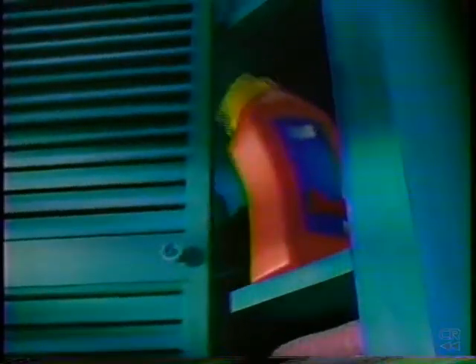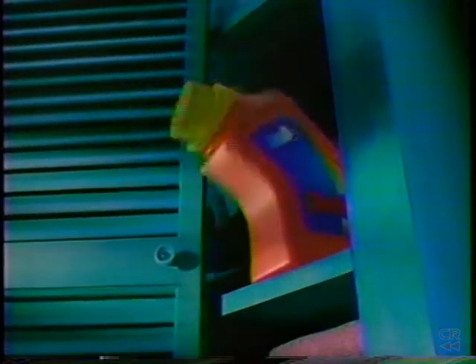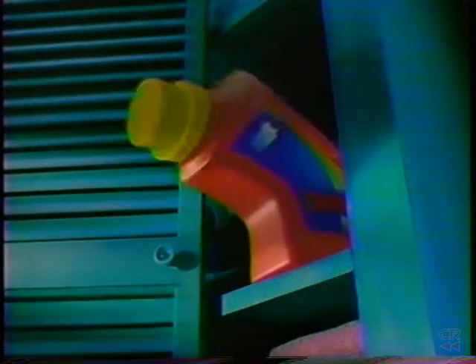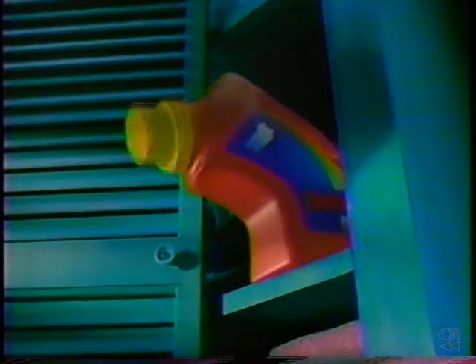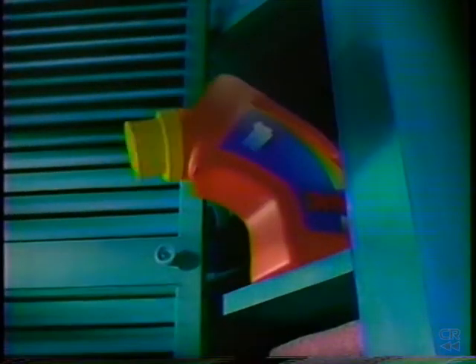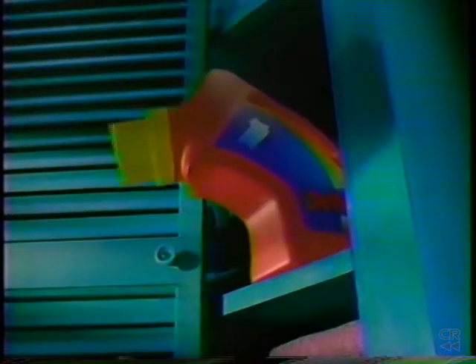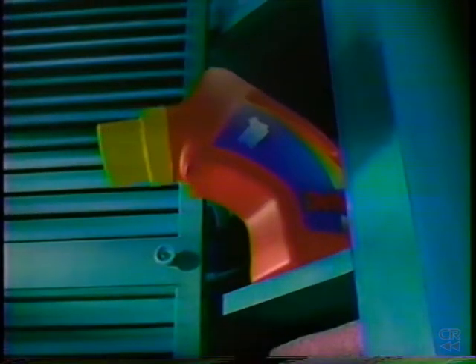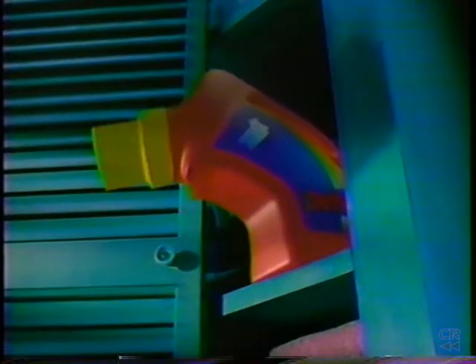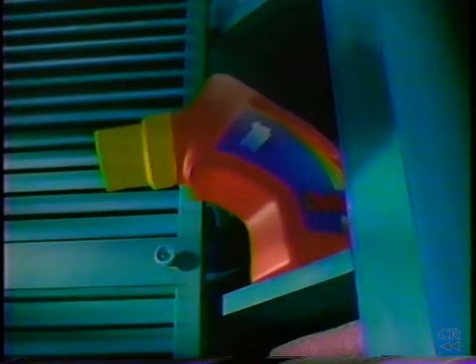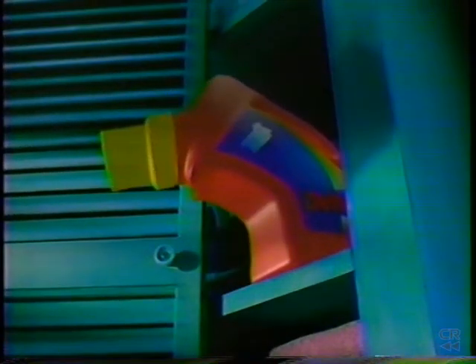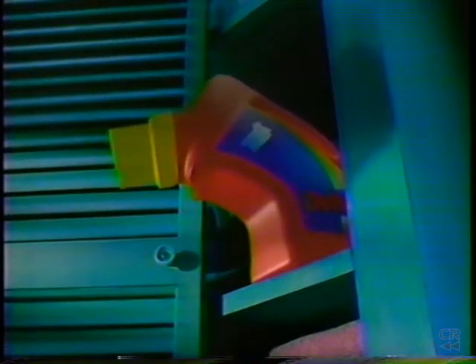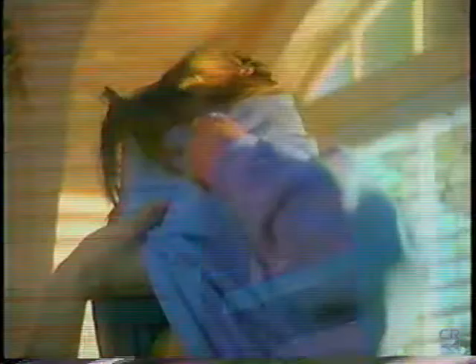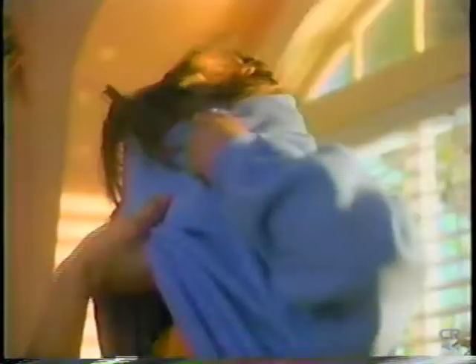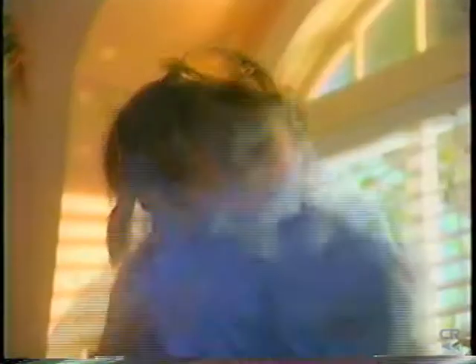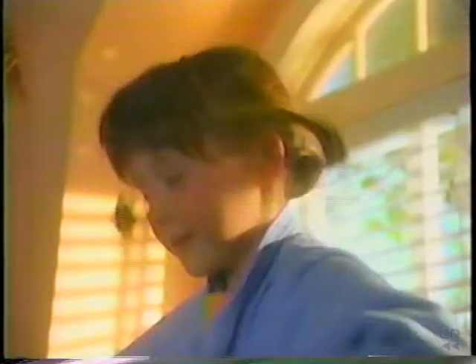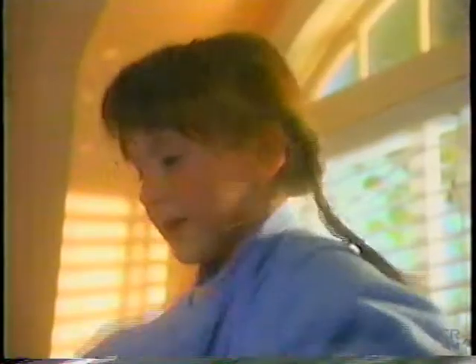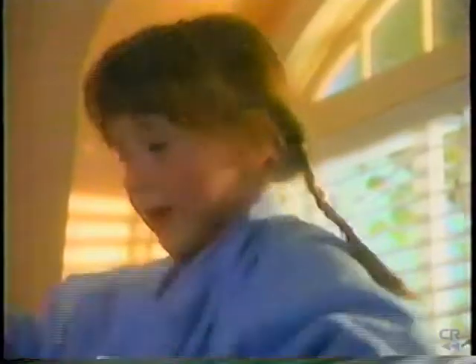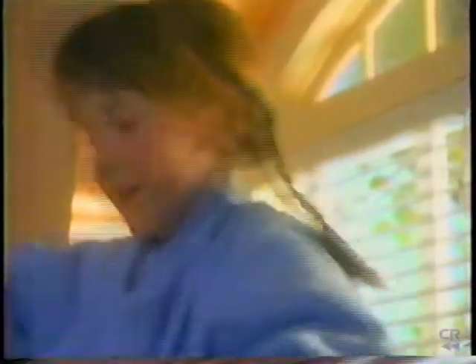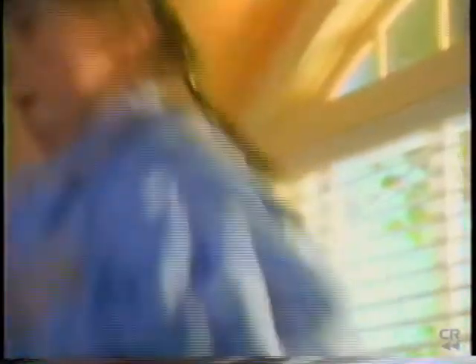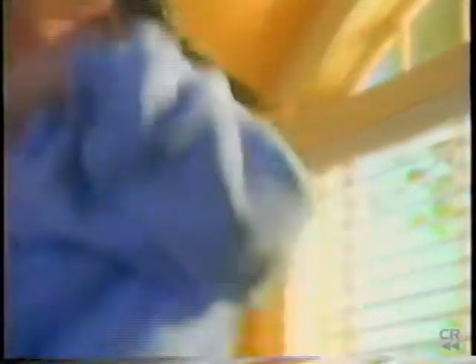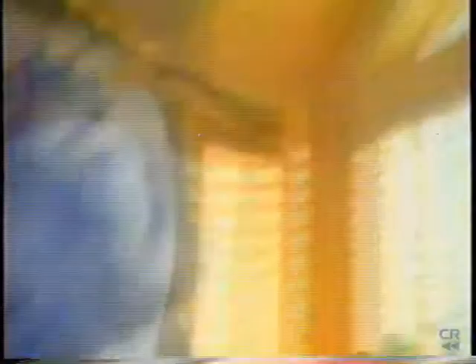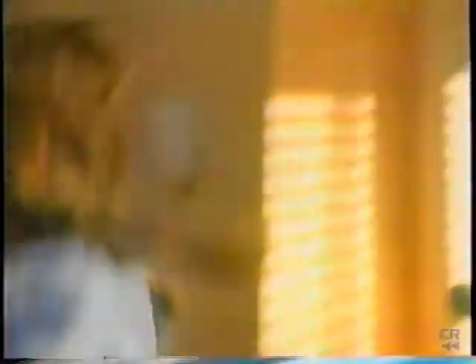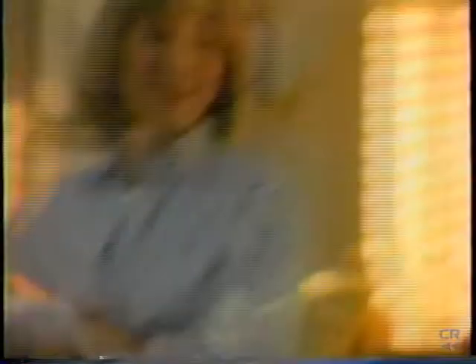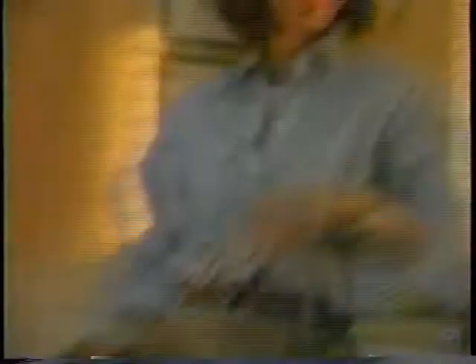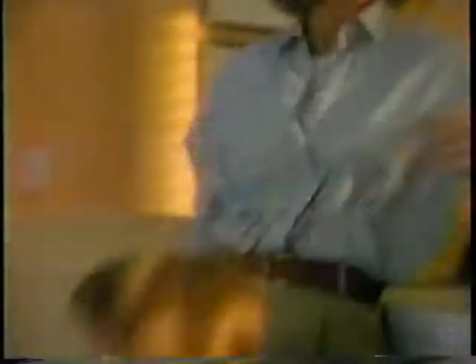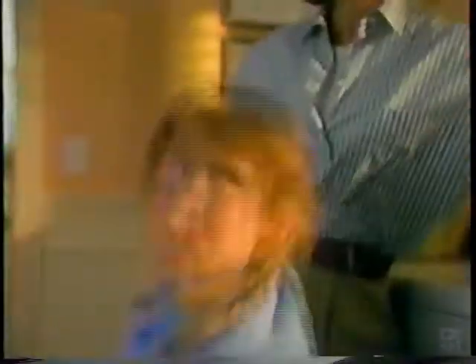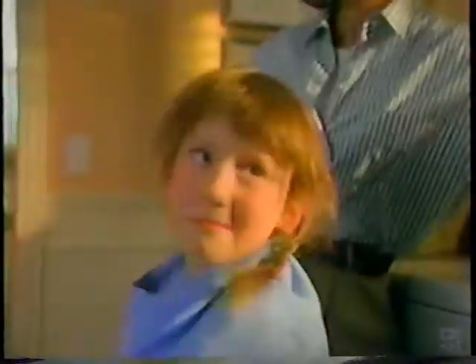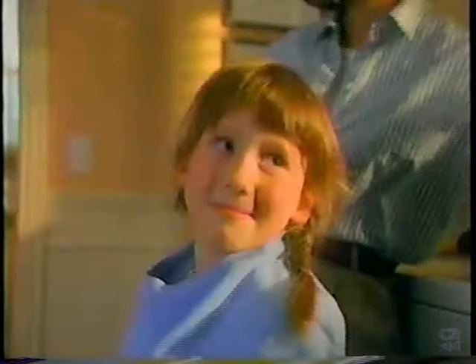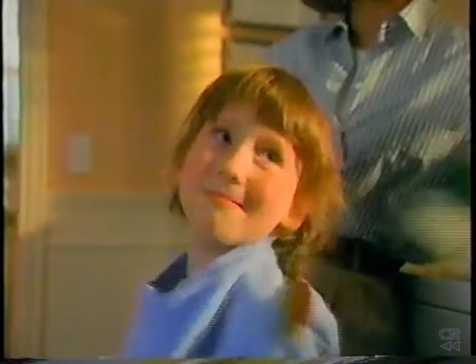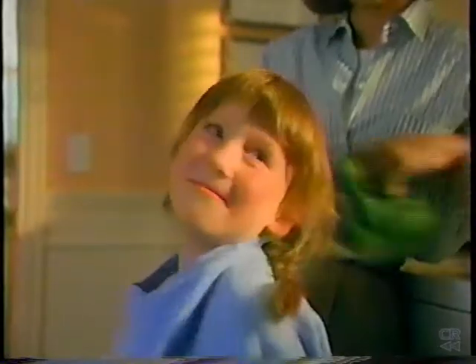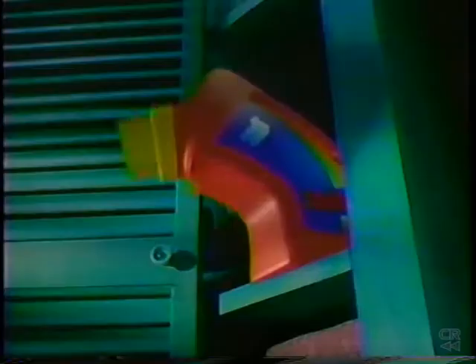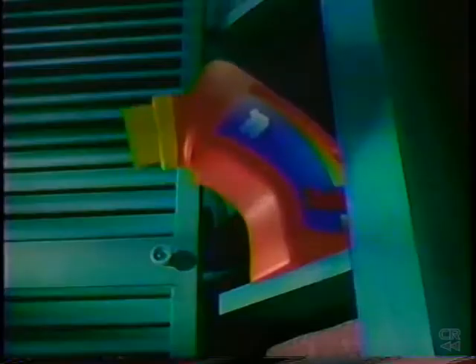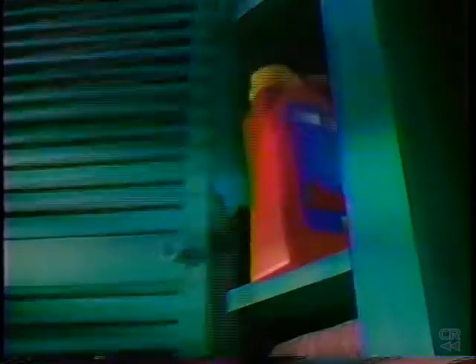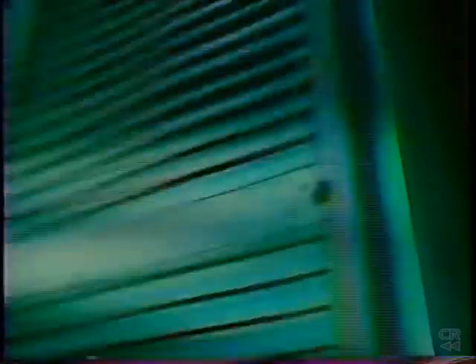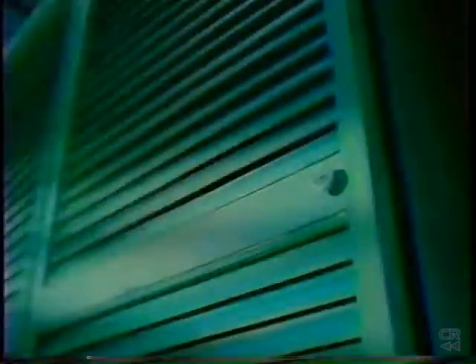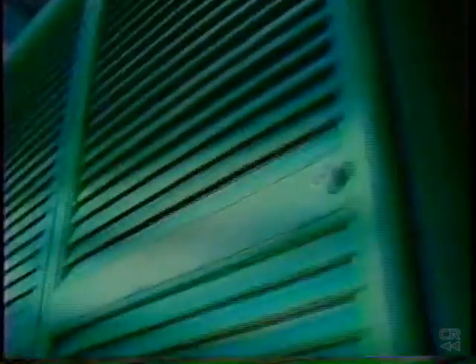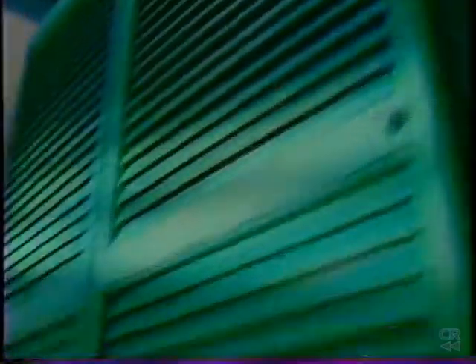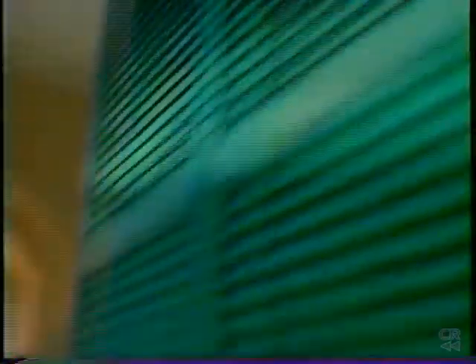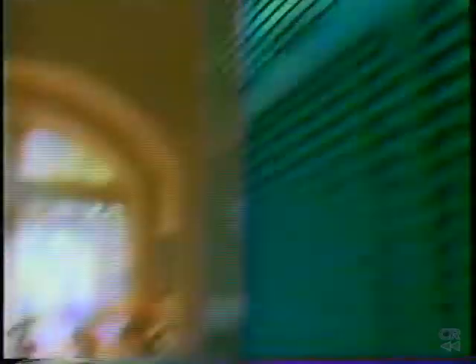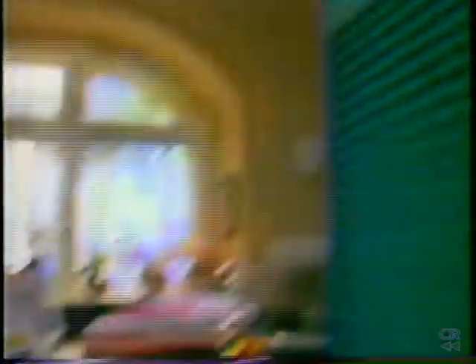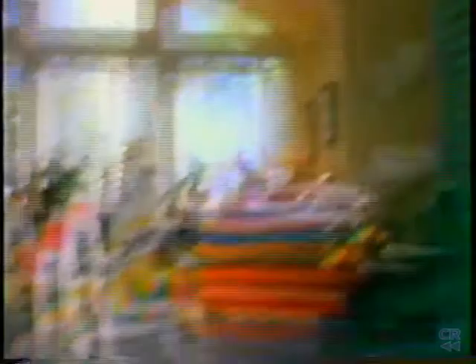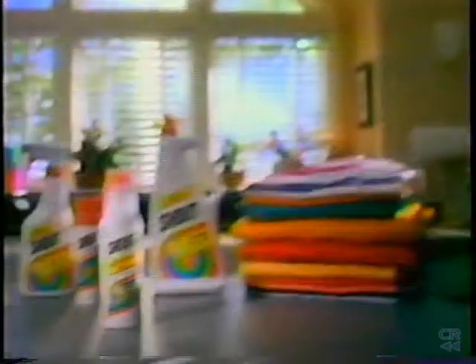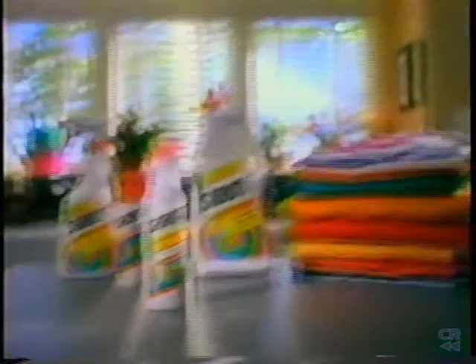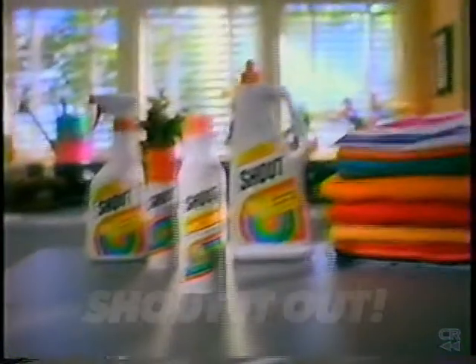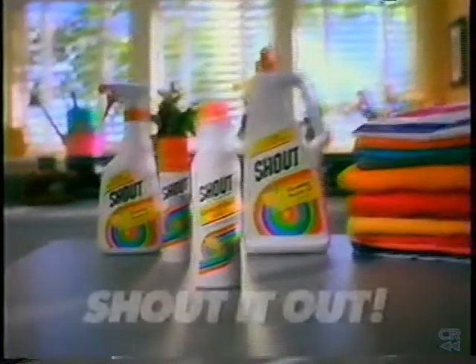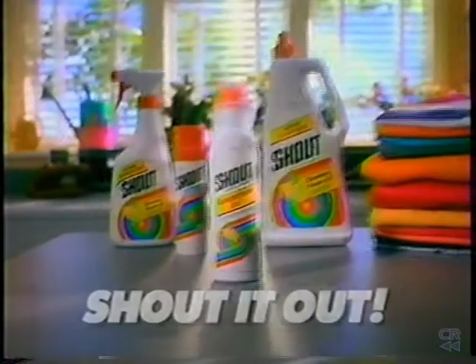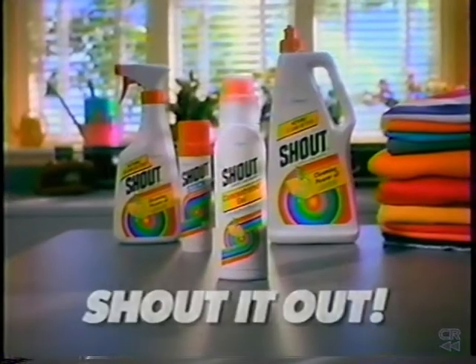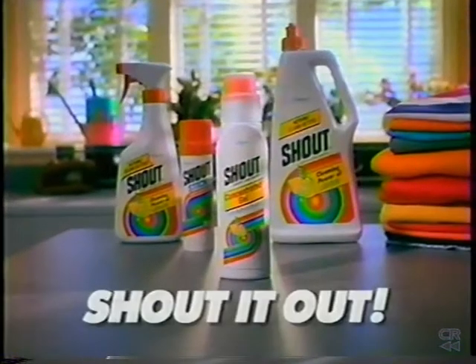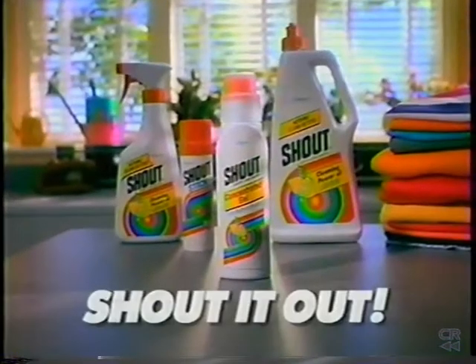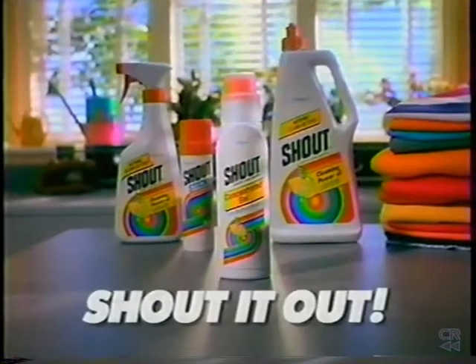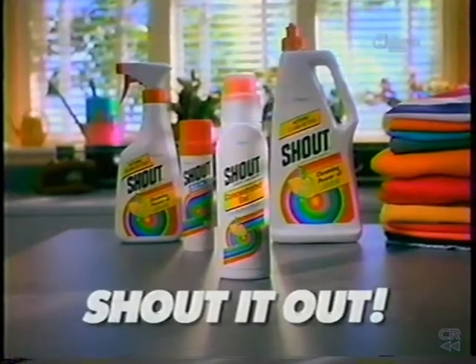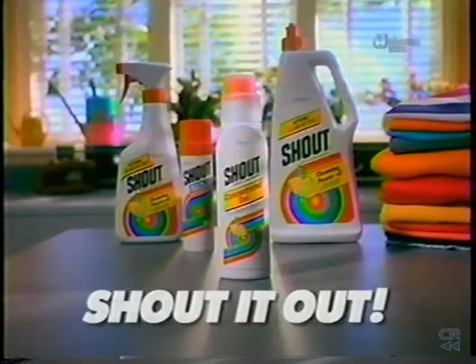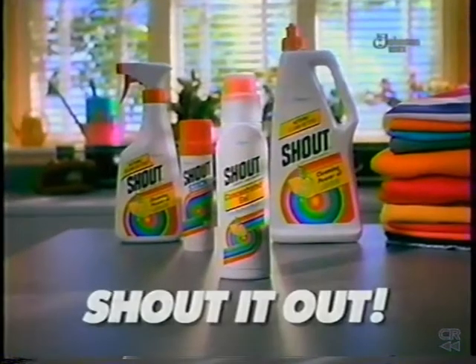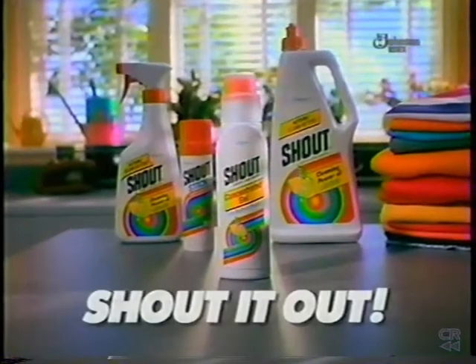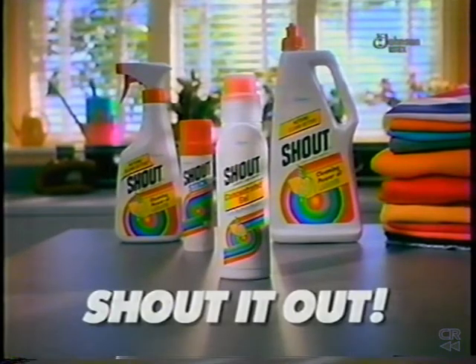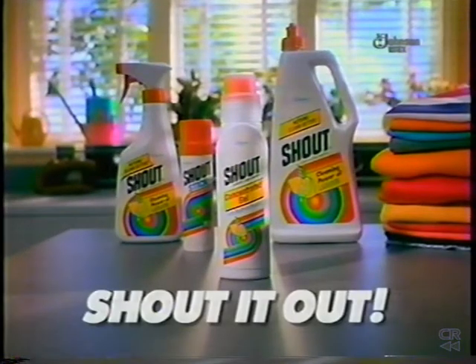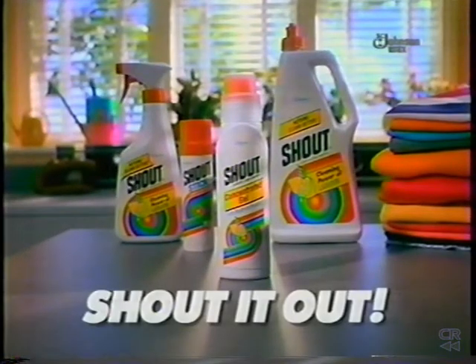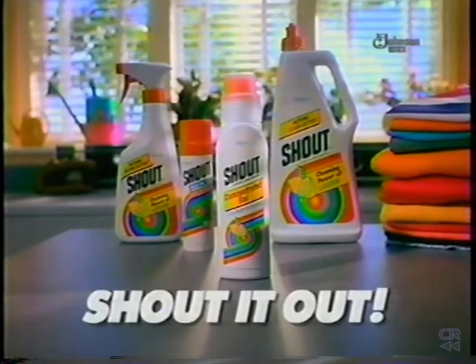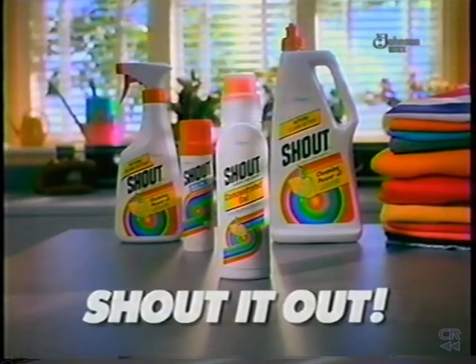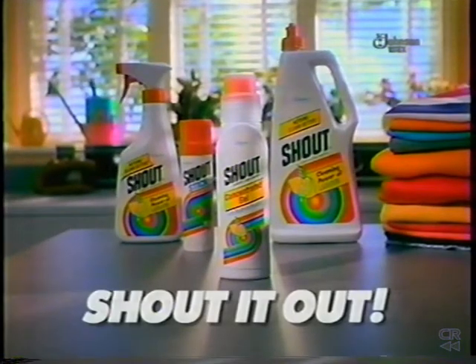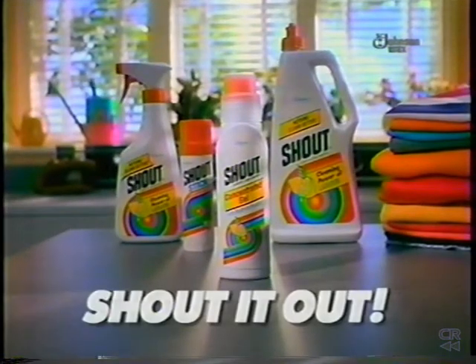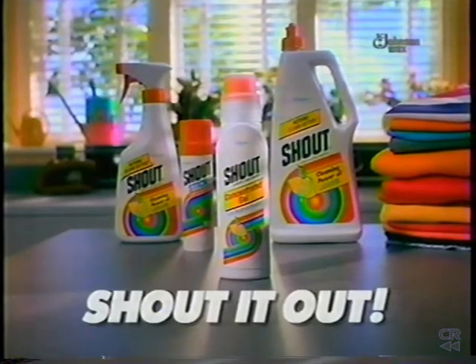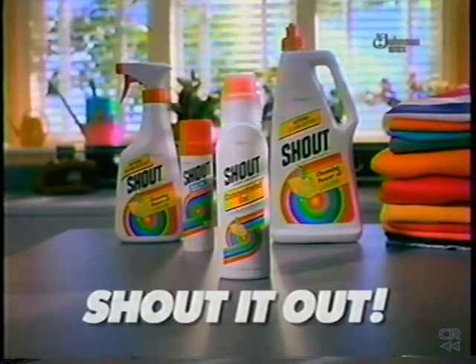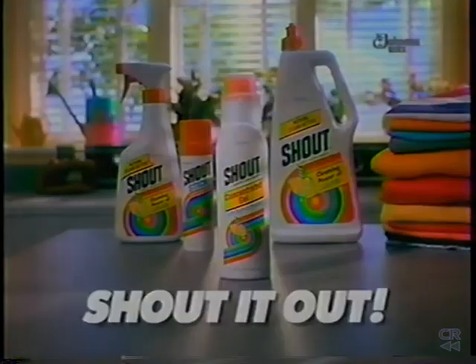Too scary for detergents alone. Want a tough stain out? Shout it out with New Shout Gel from SC Johnson West.